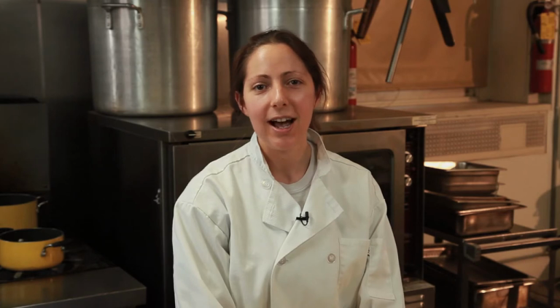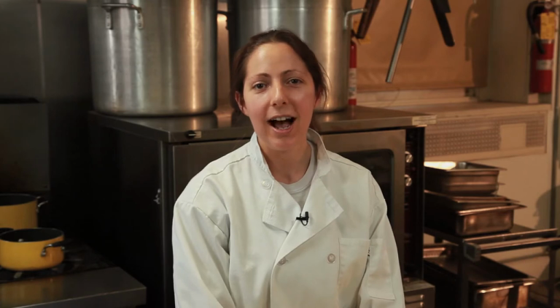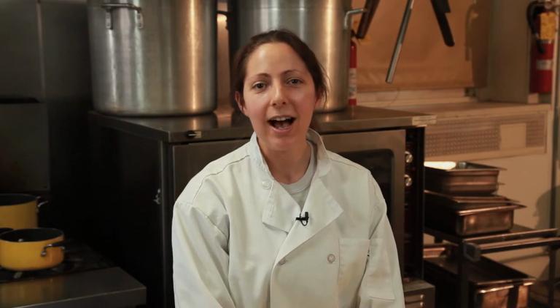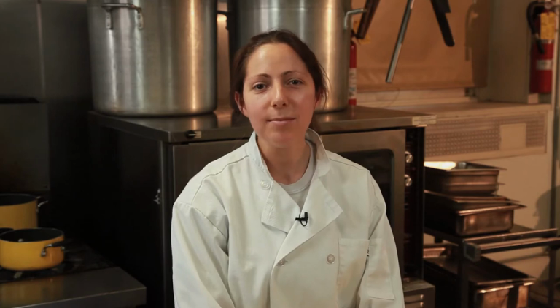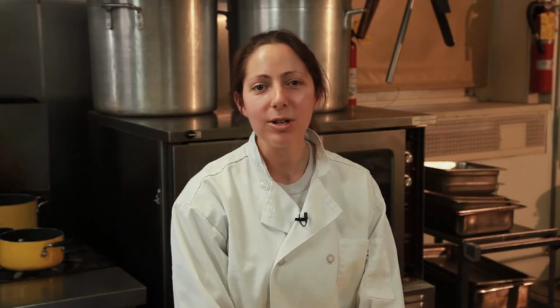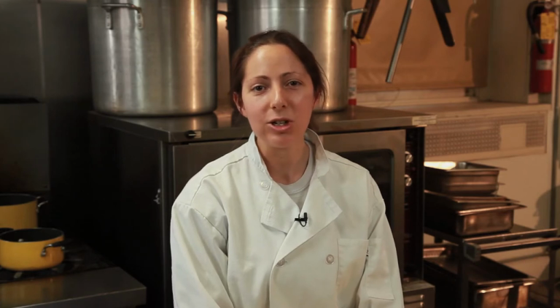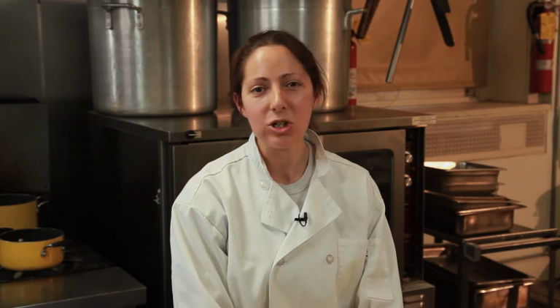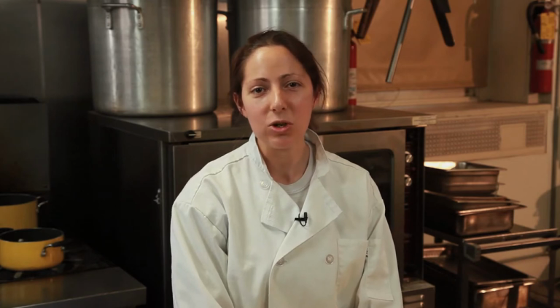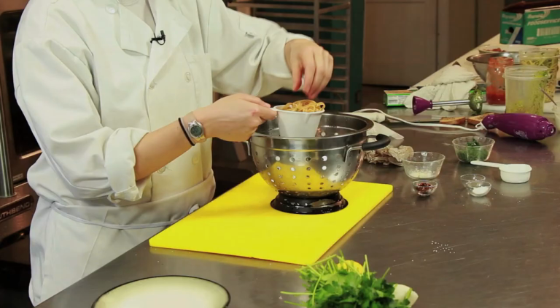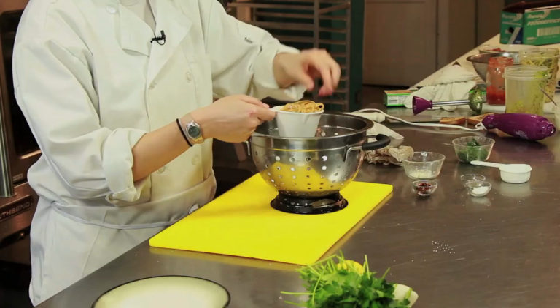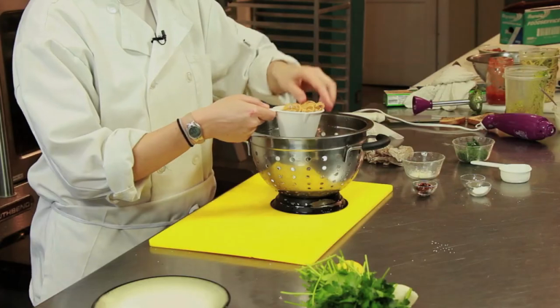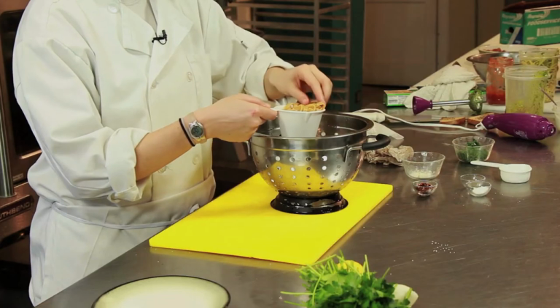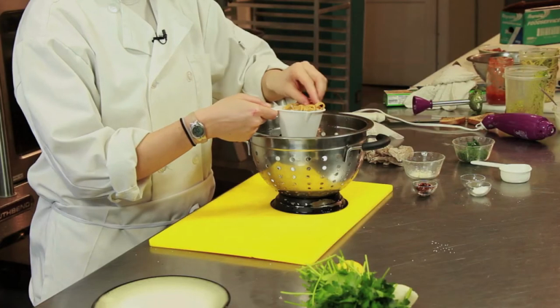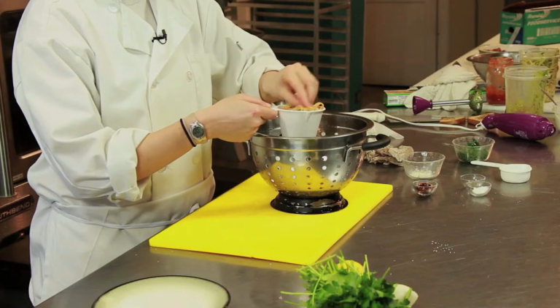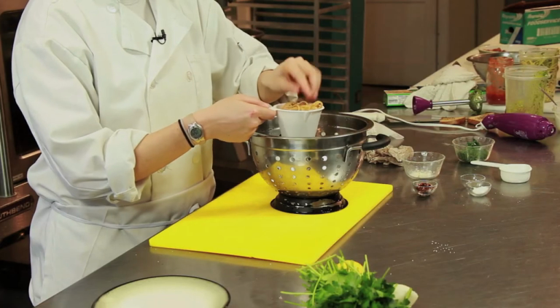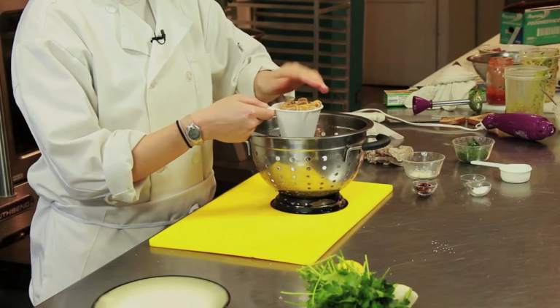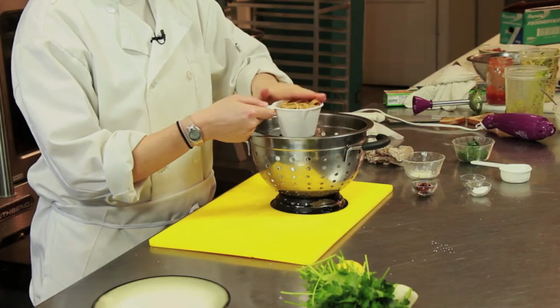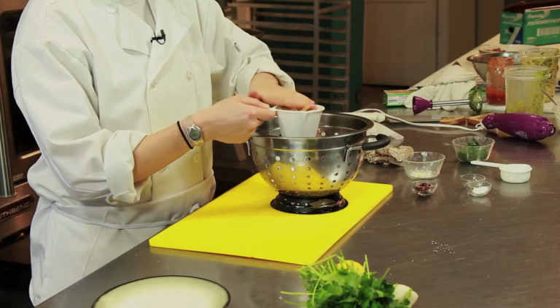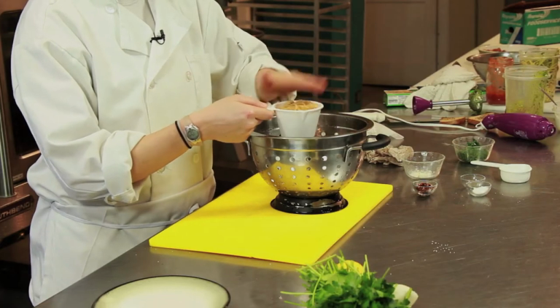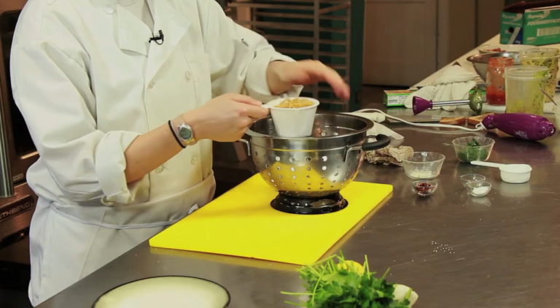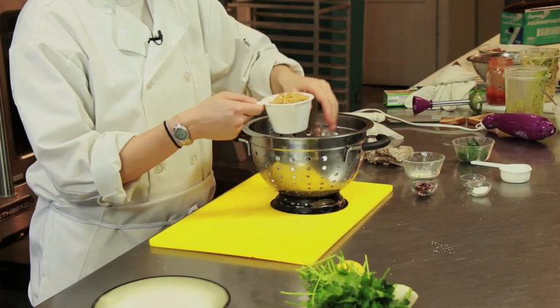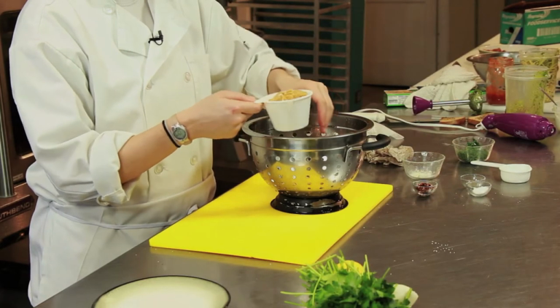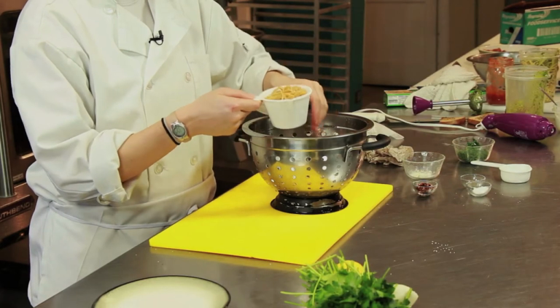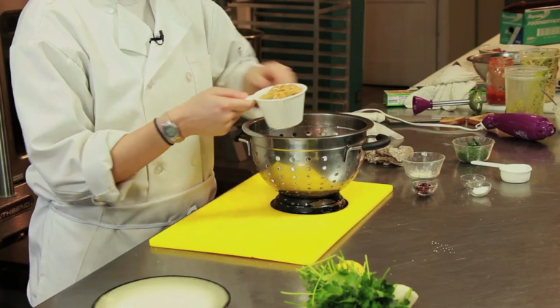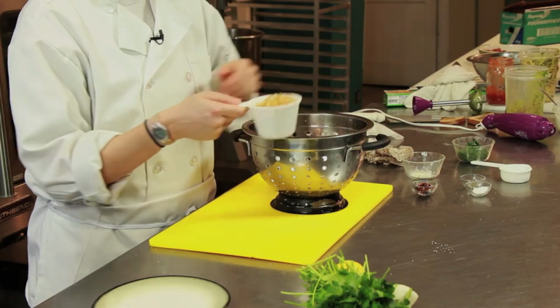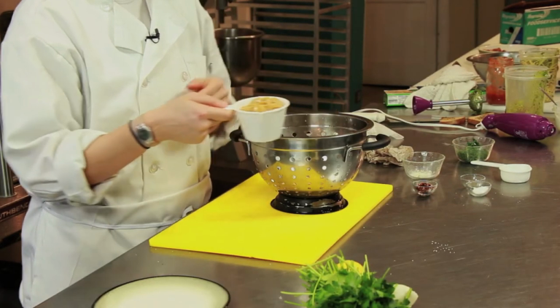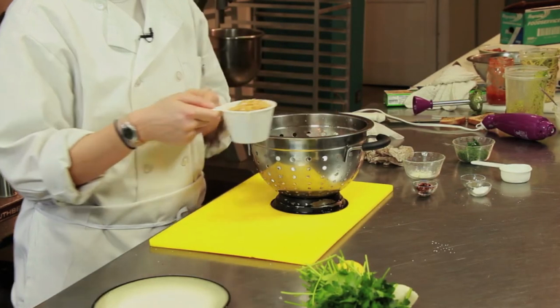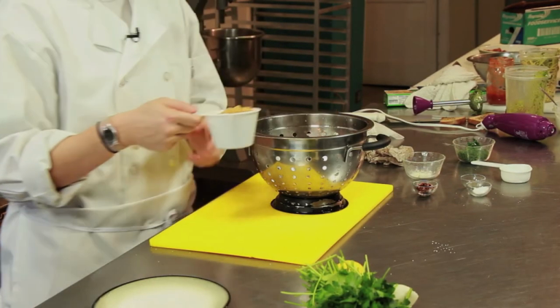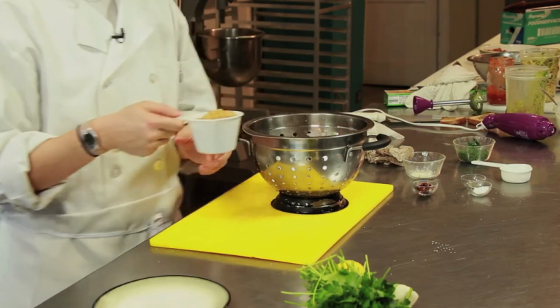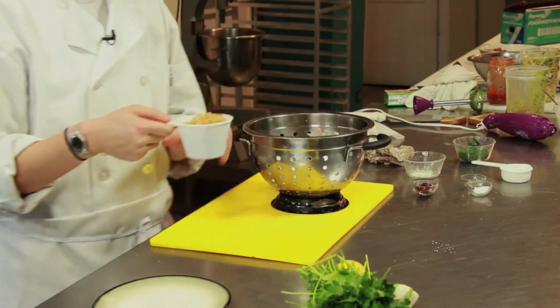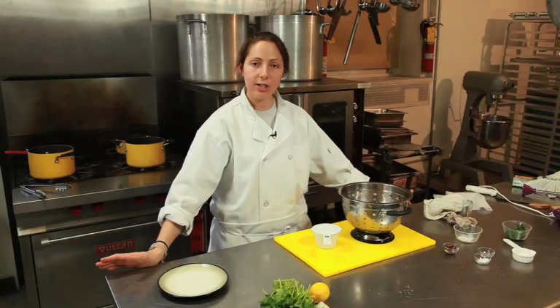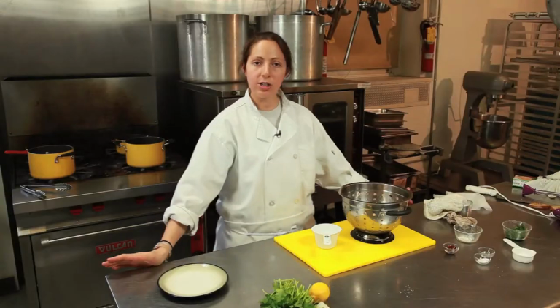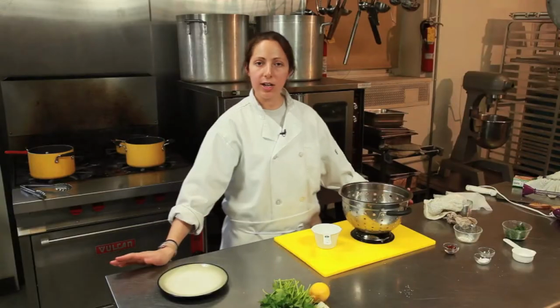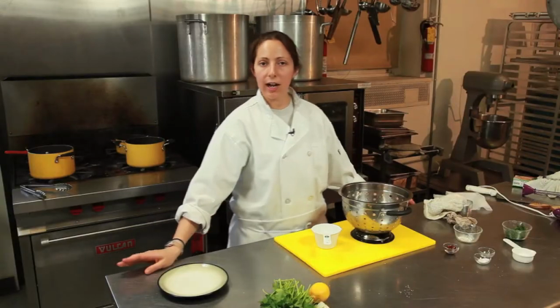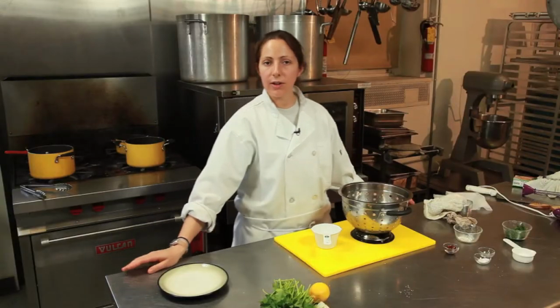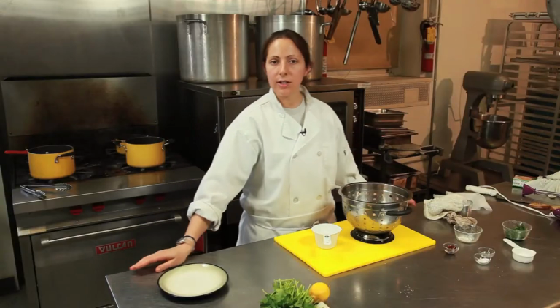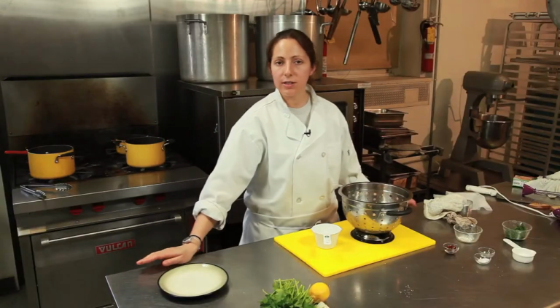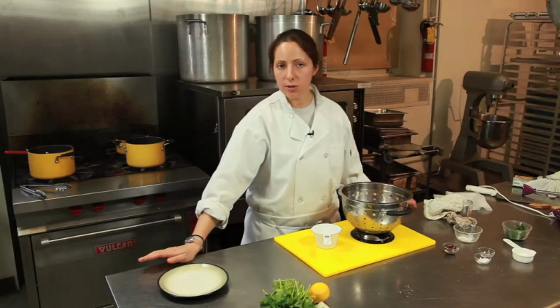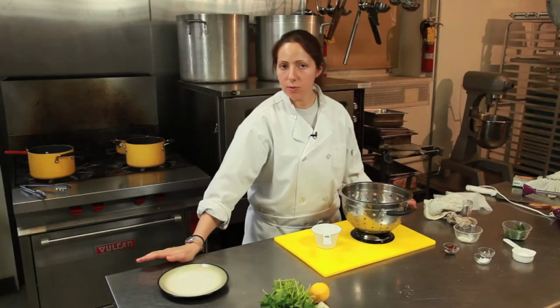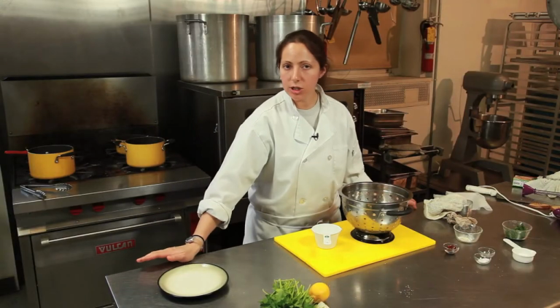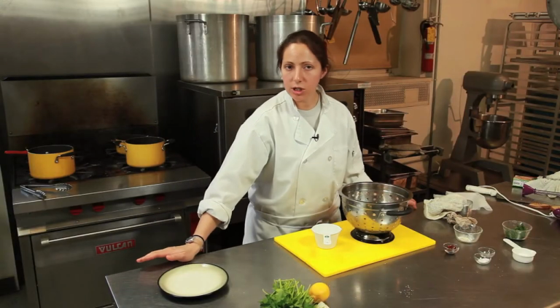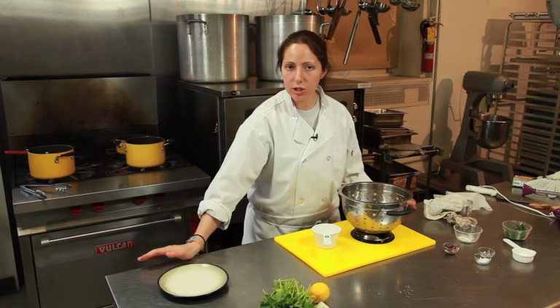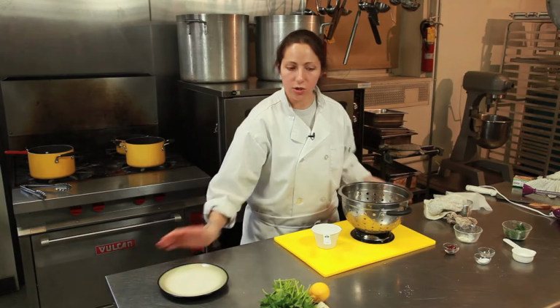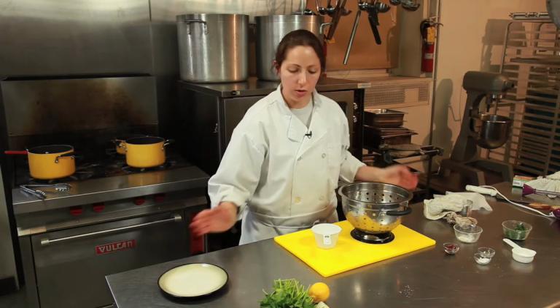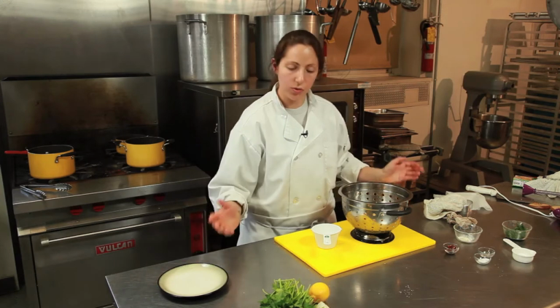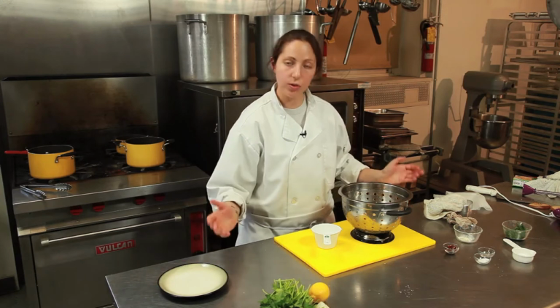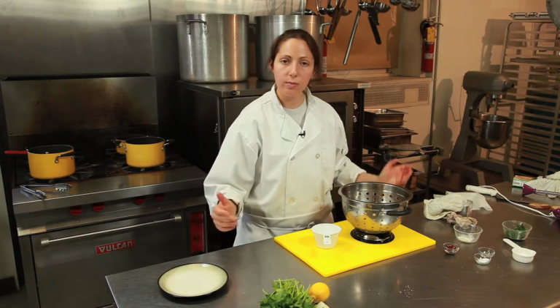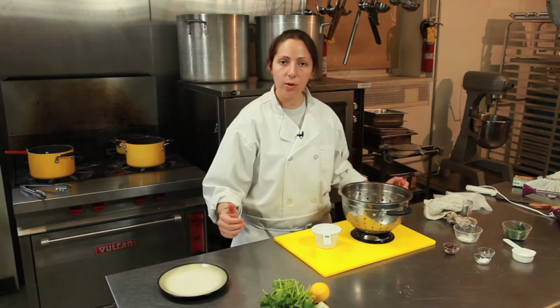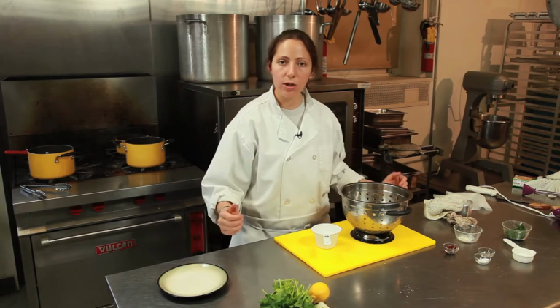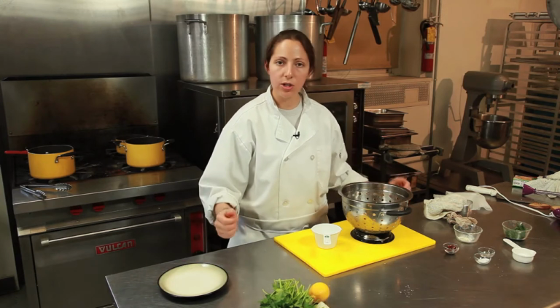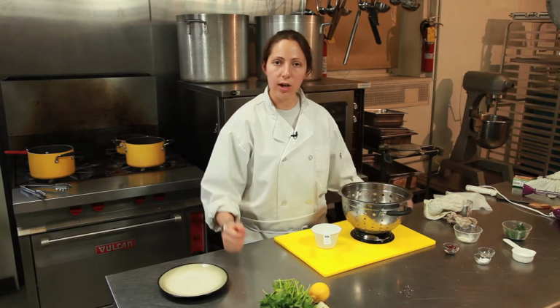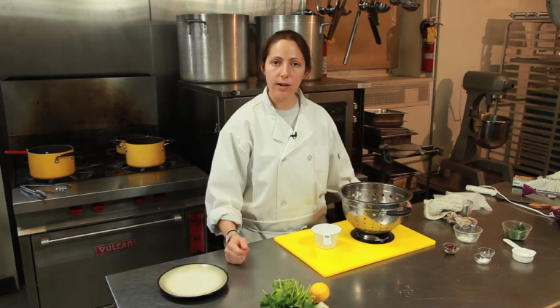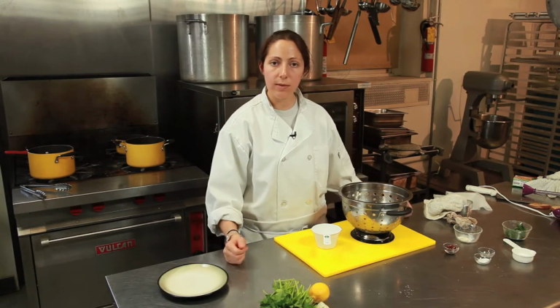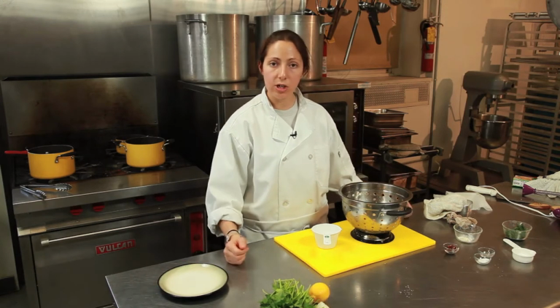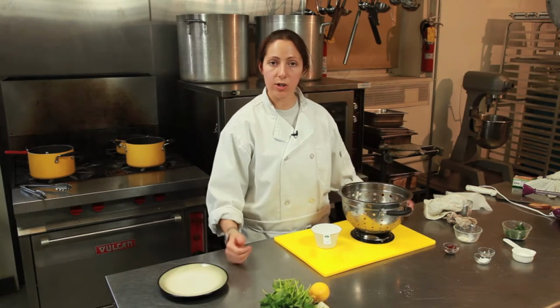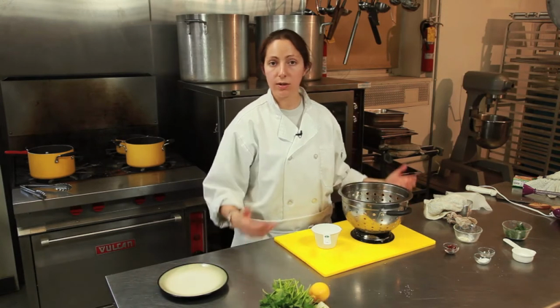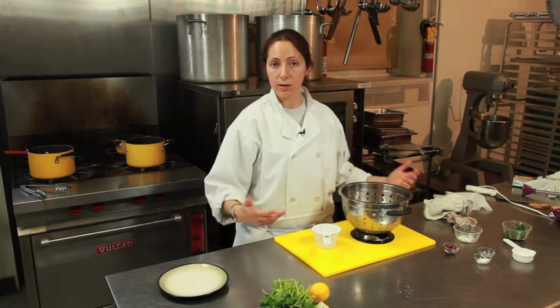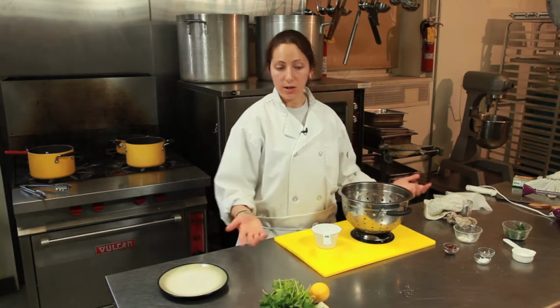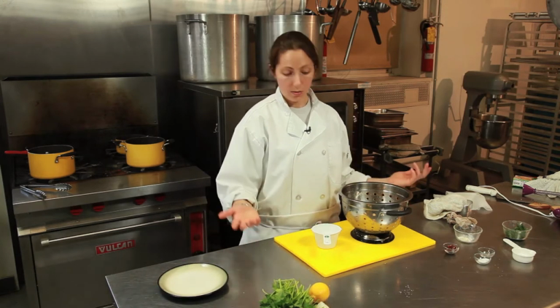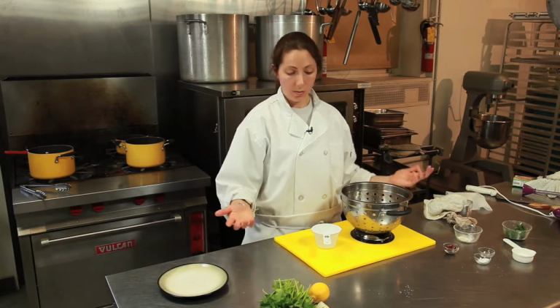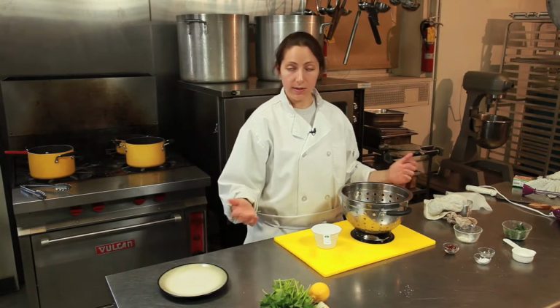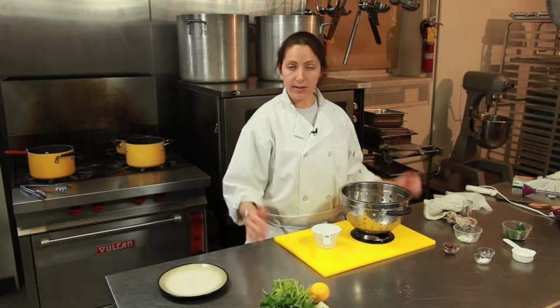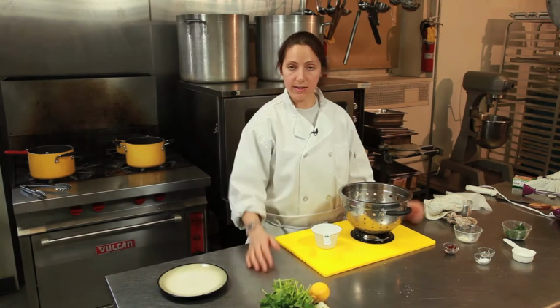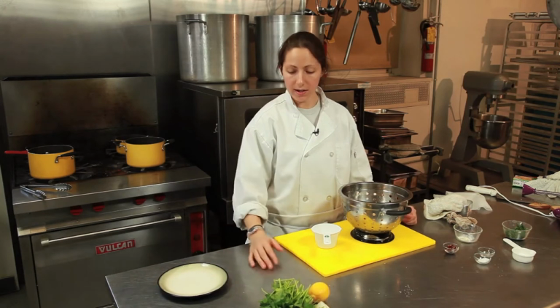I'm going to show you how to measure cooked pasta. If you're watching your calories and your portion control, it's really important to know how to measure it once it's done.